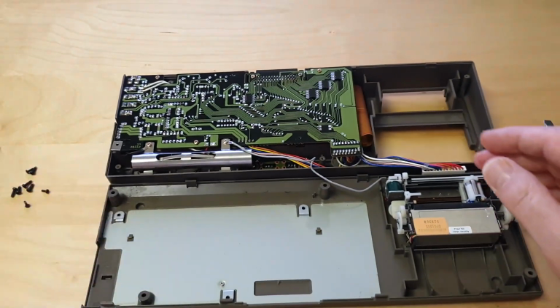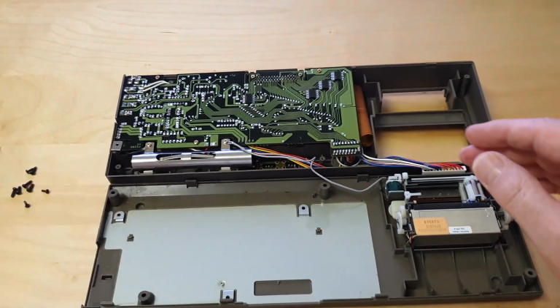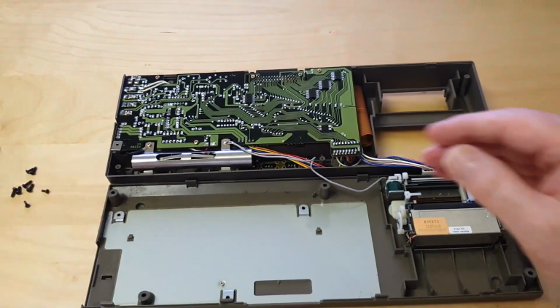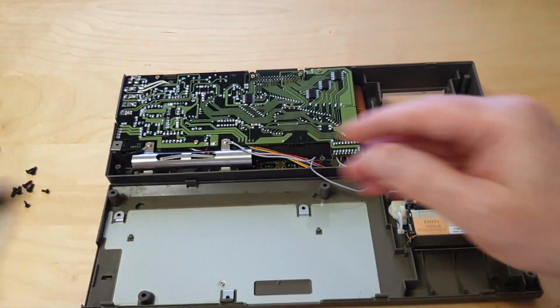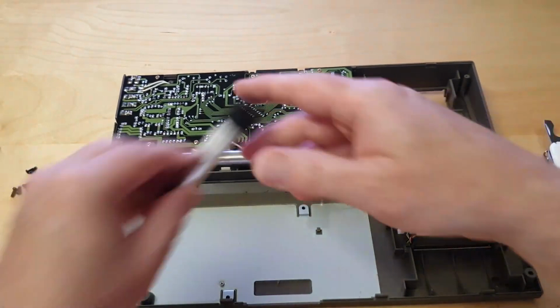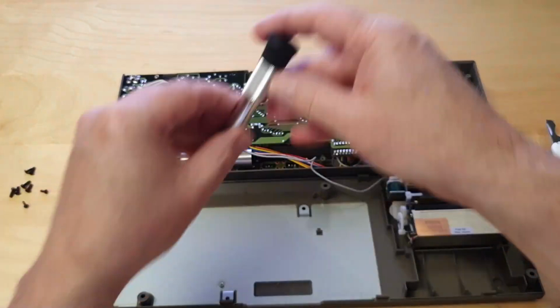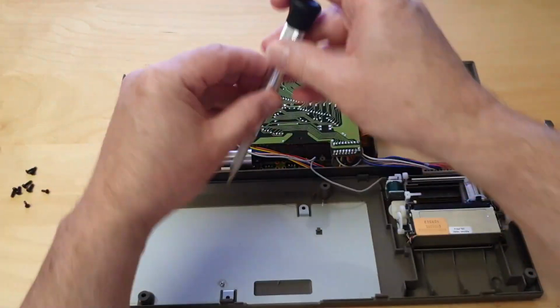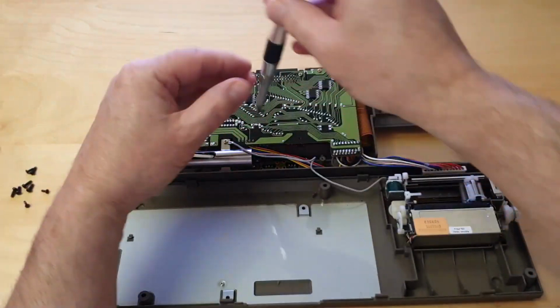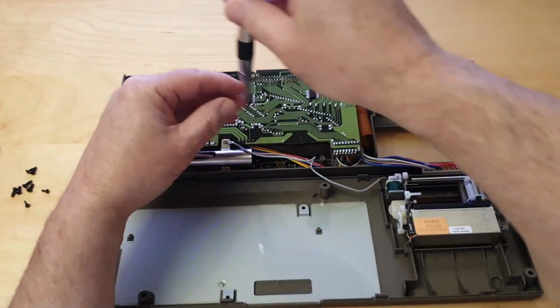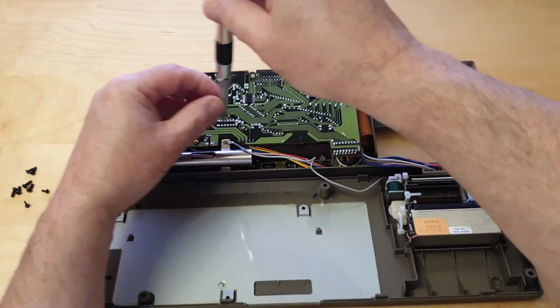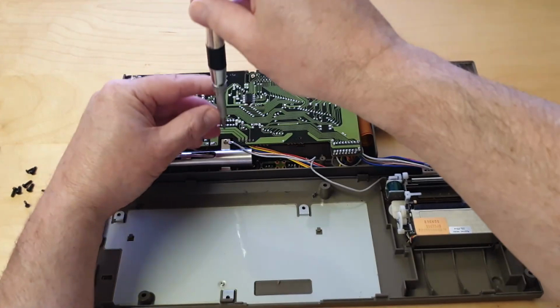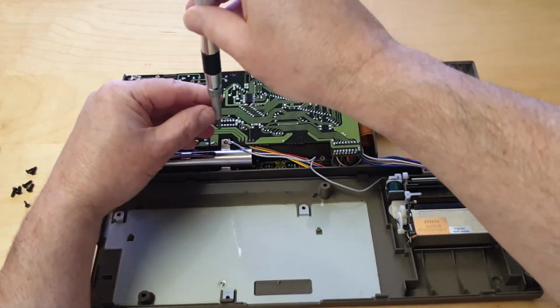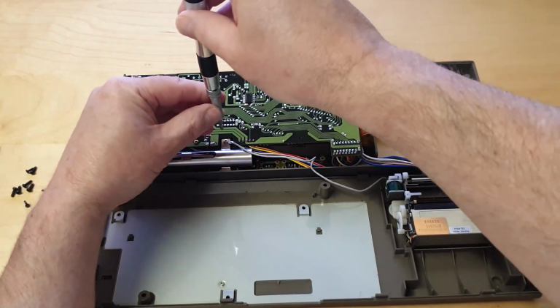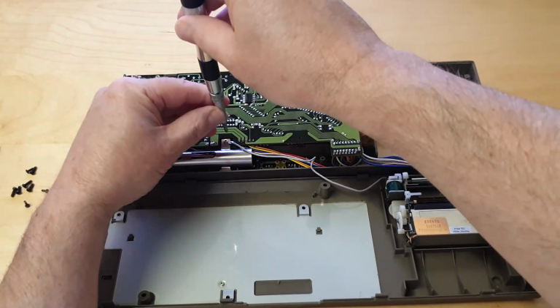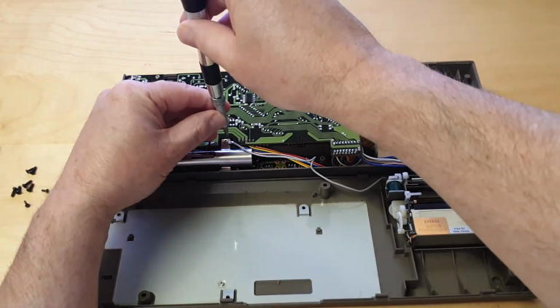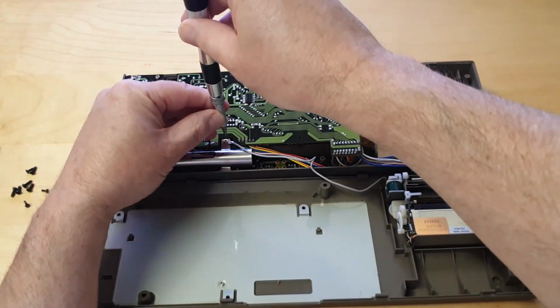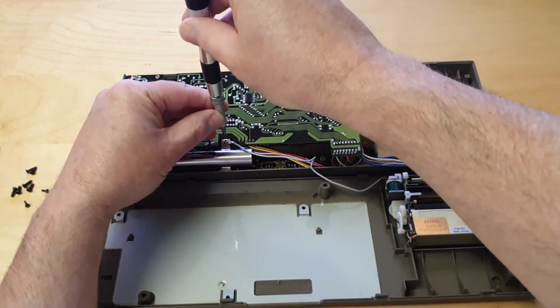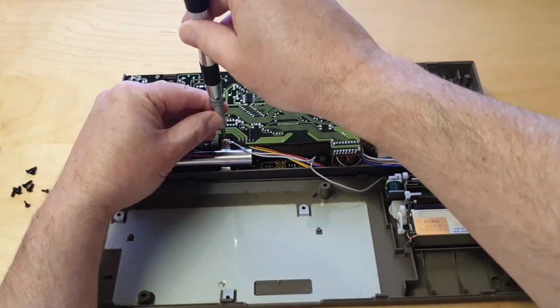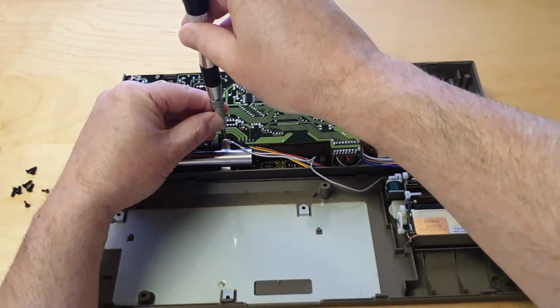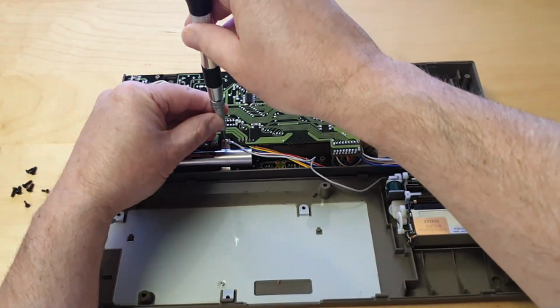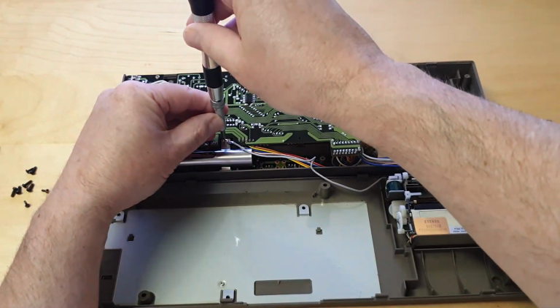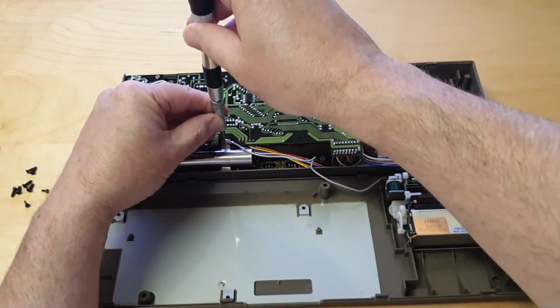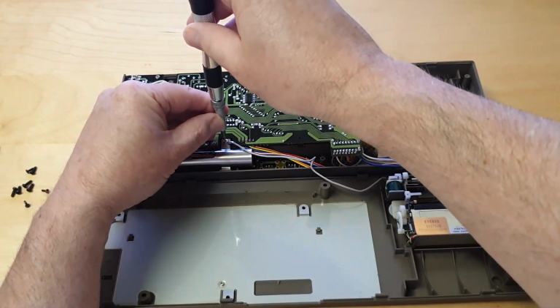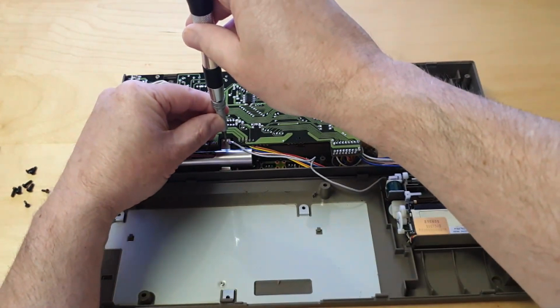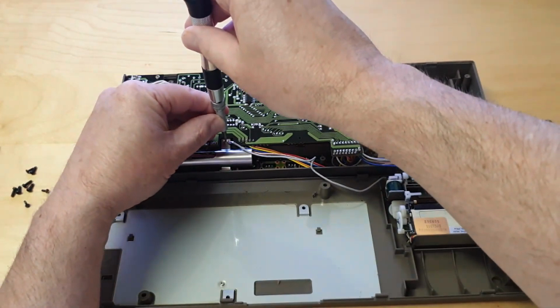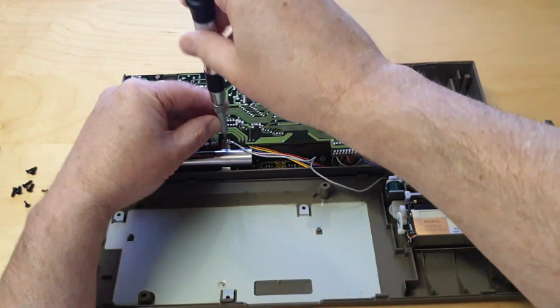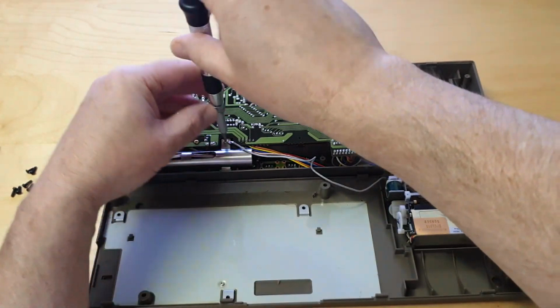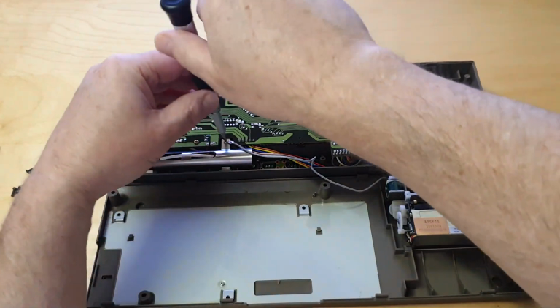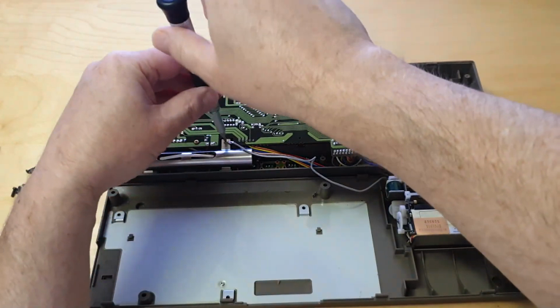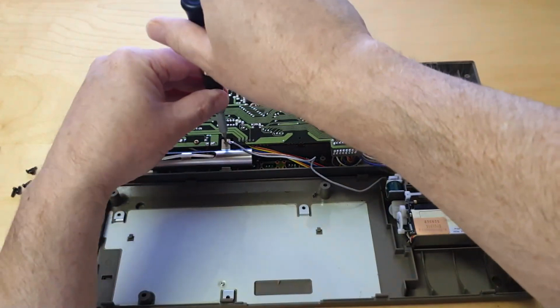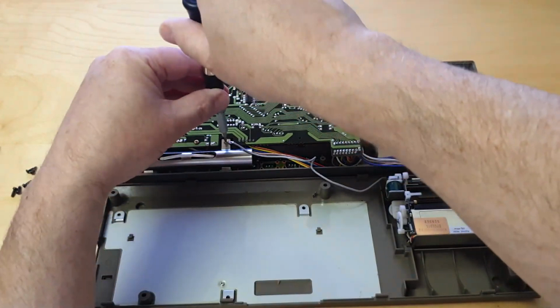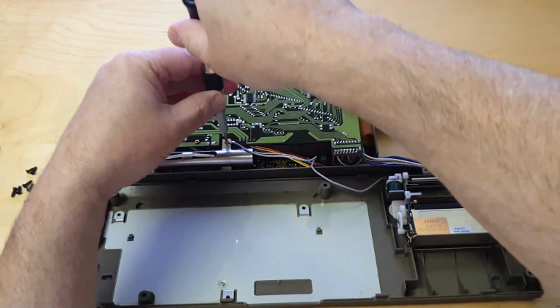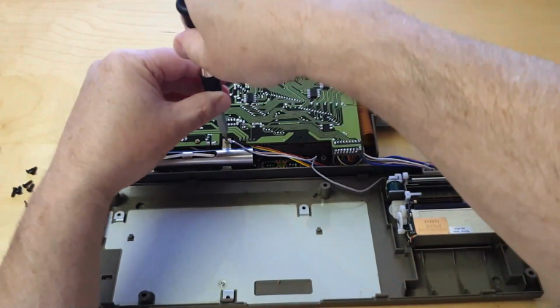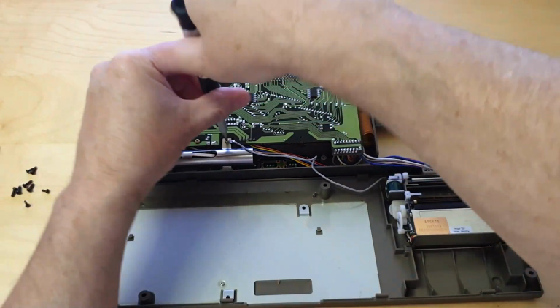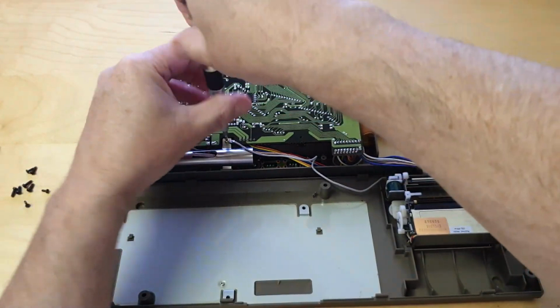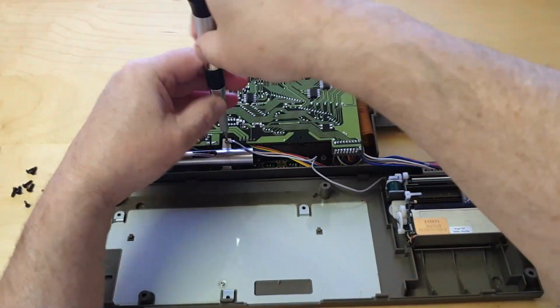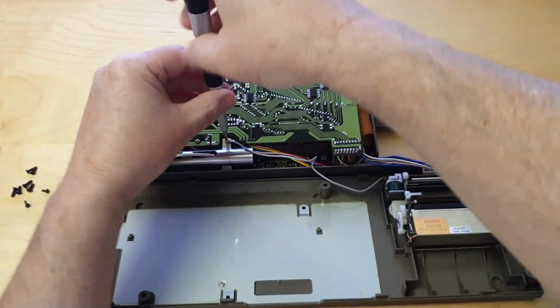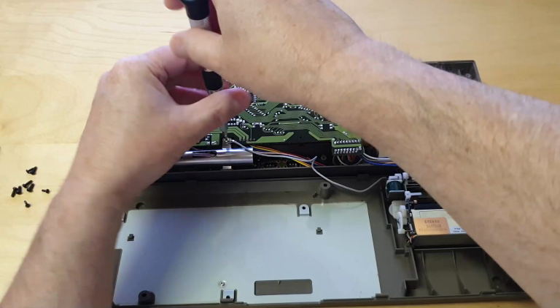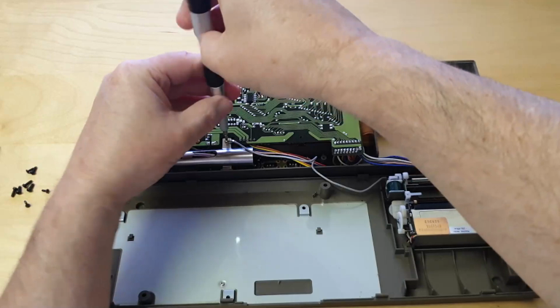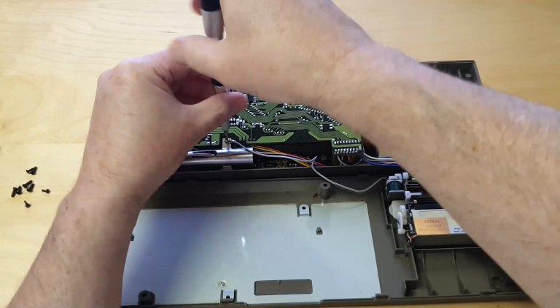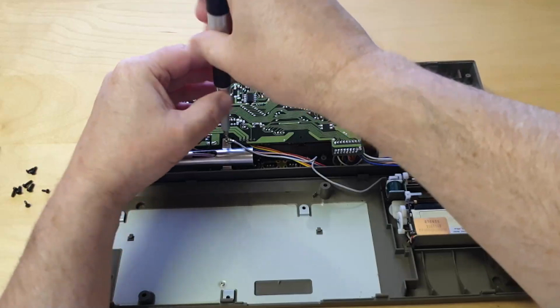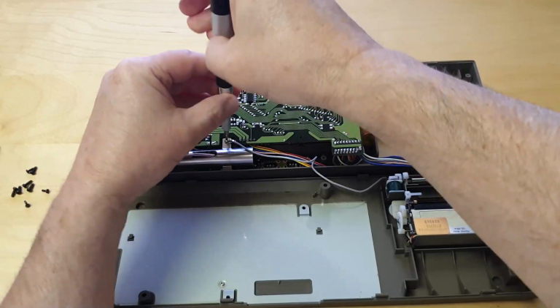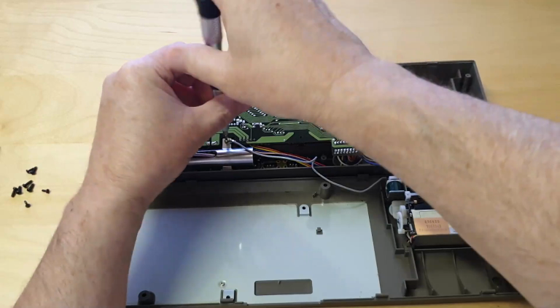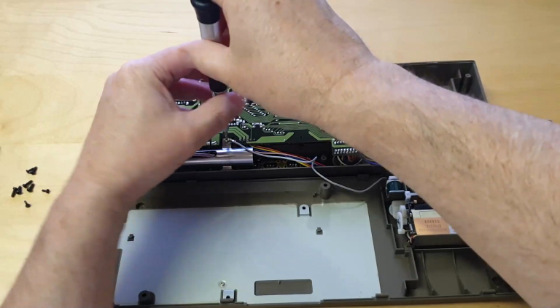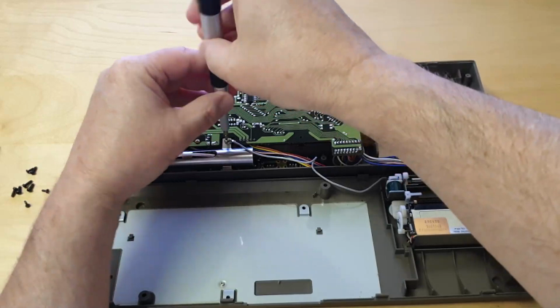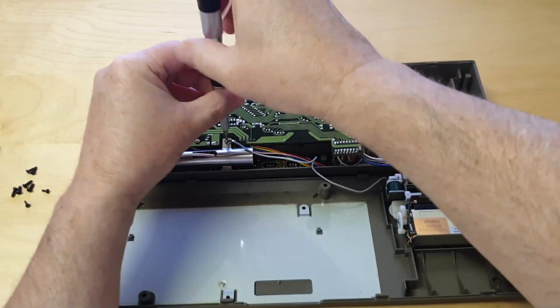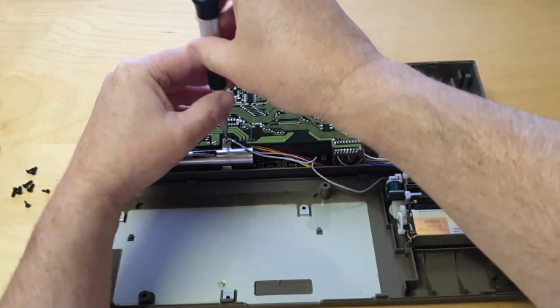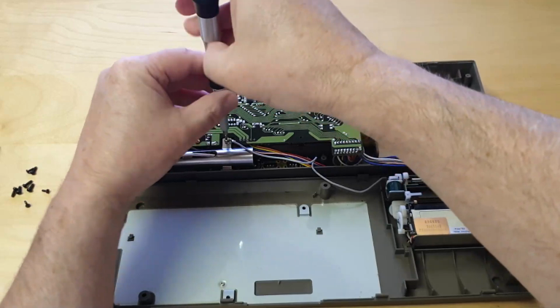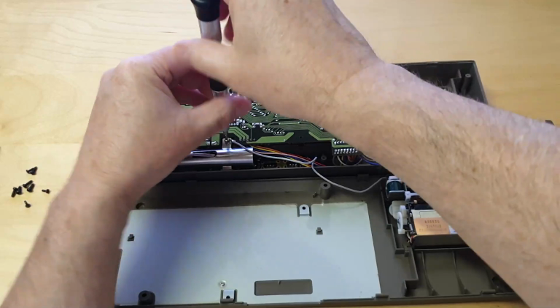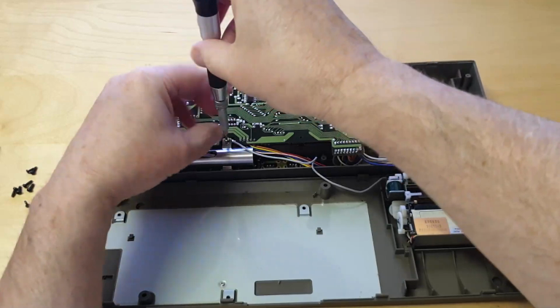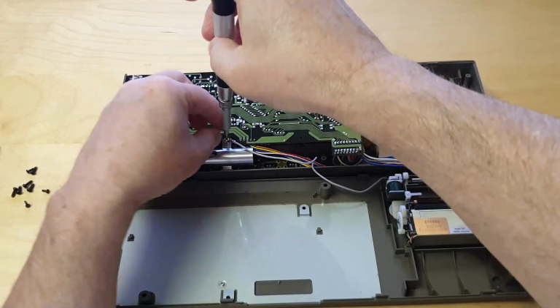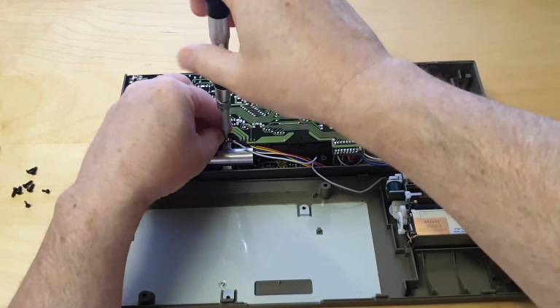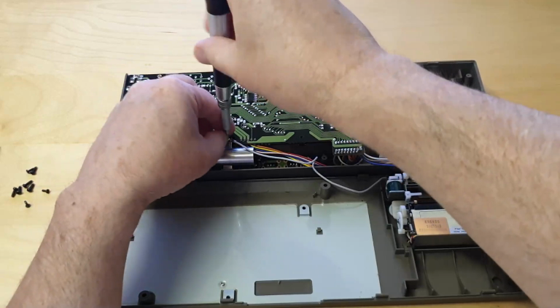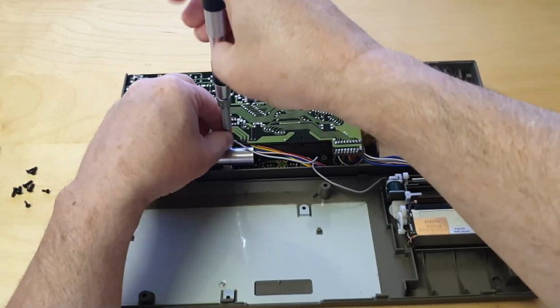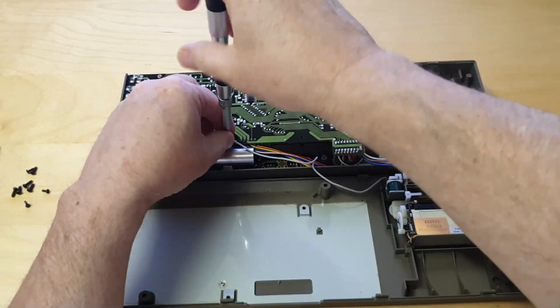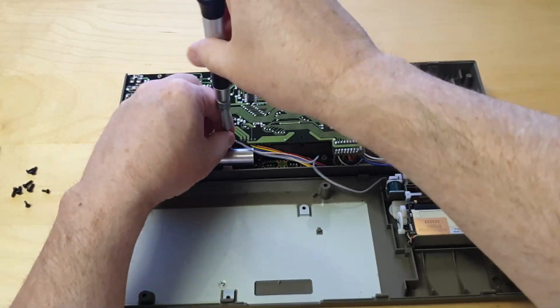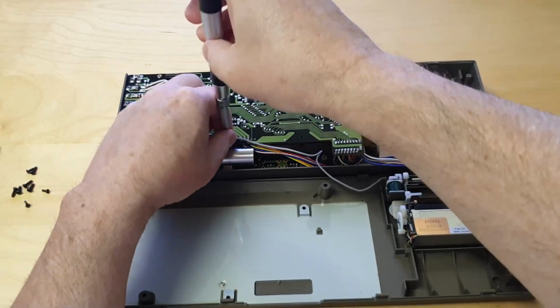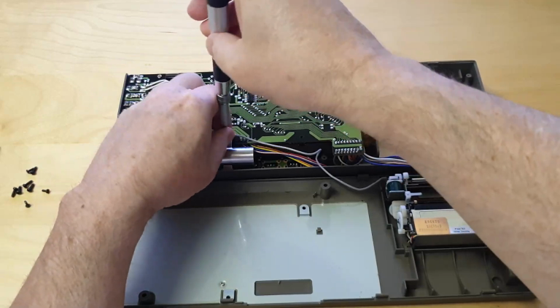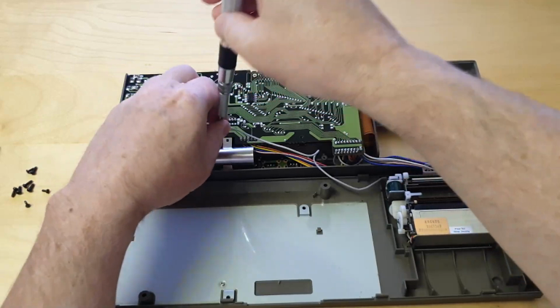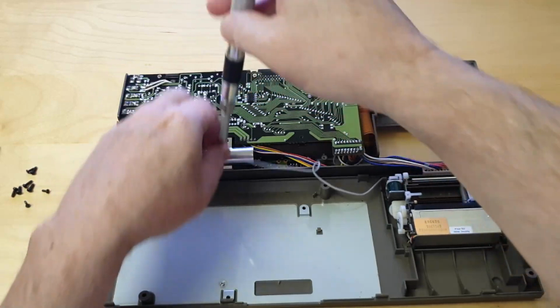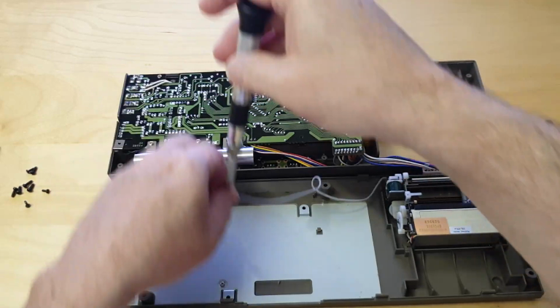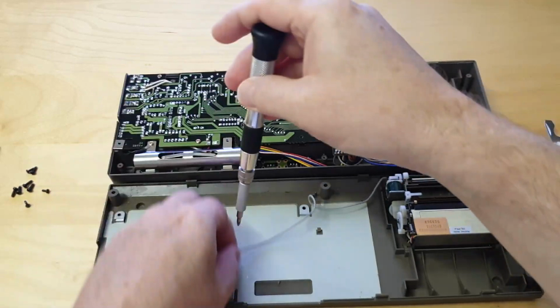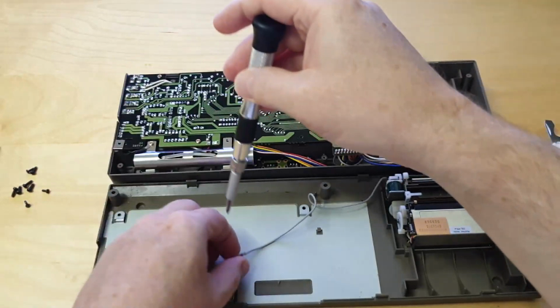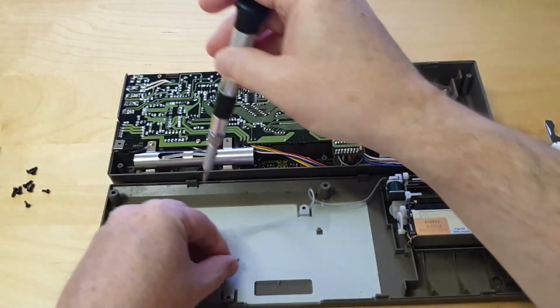Once the cover has been removed there is access to the old battery. Remove the two screws of the battery holder and take out the battery.